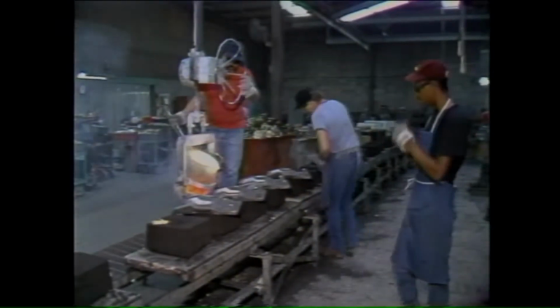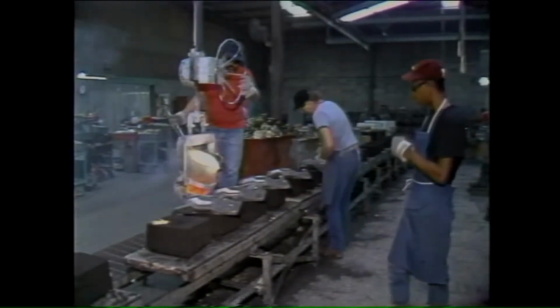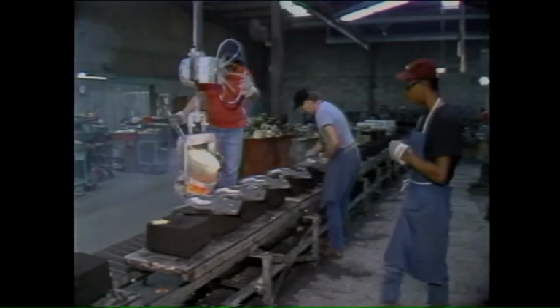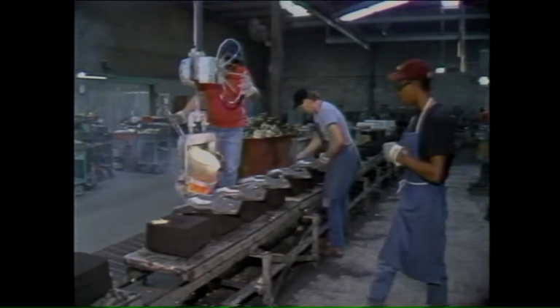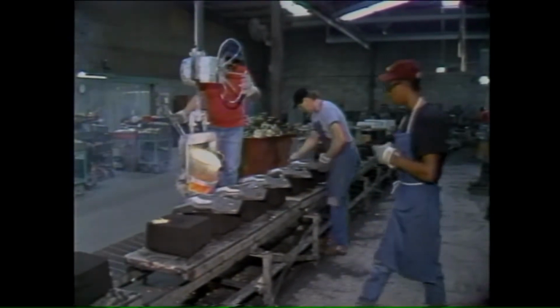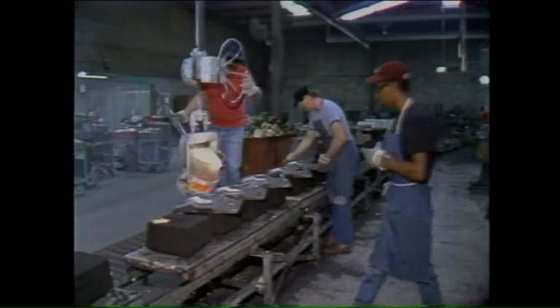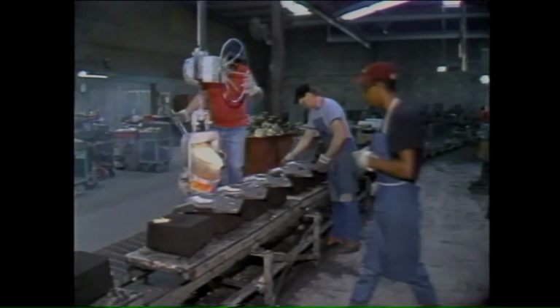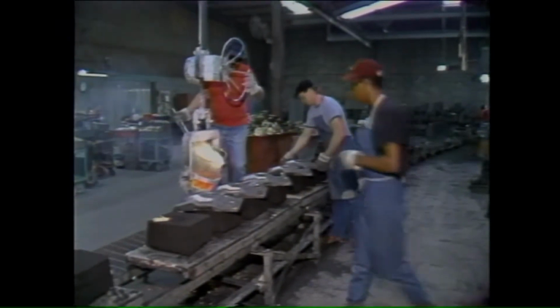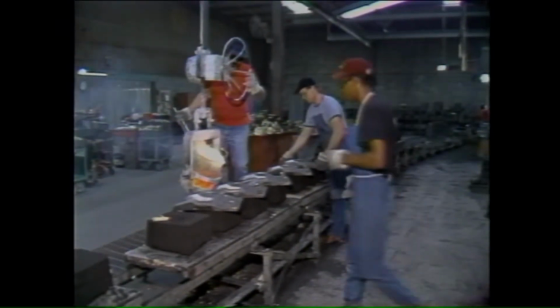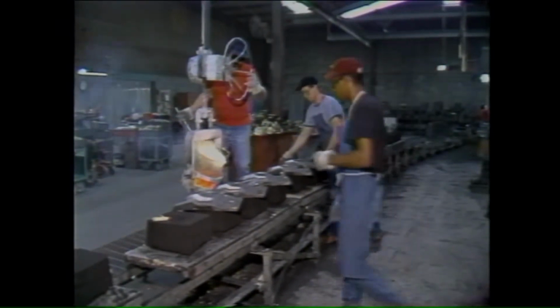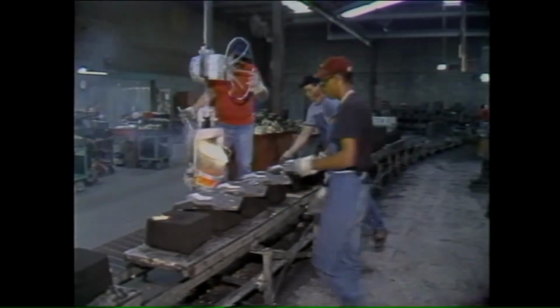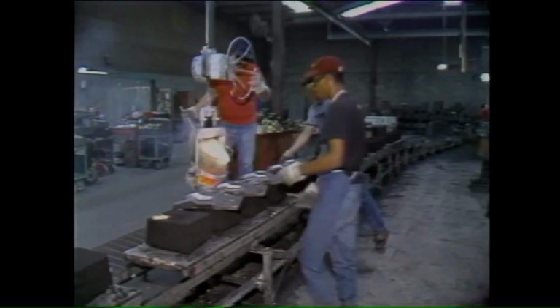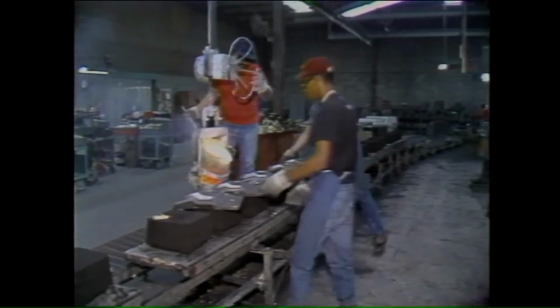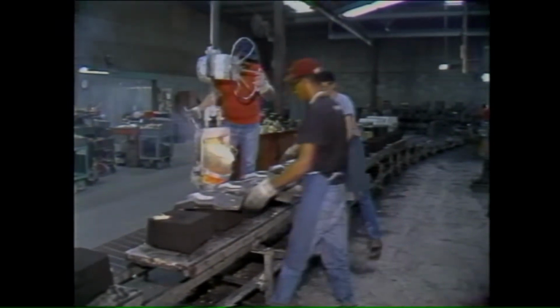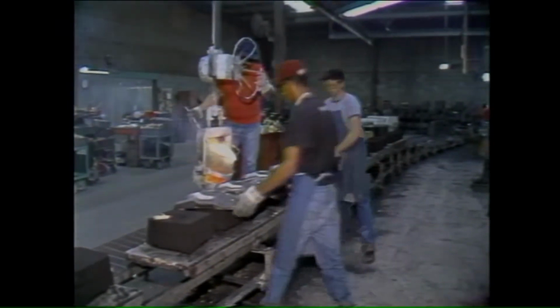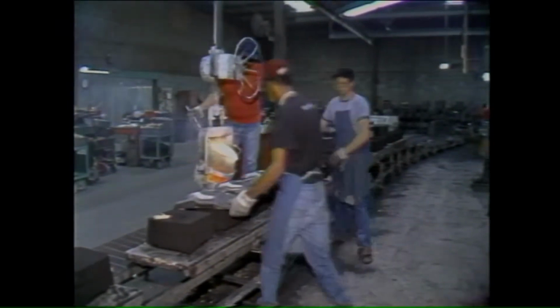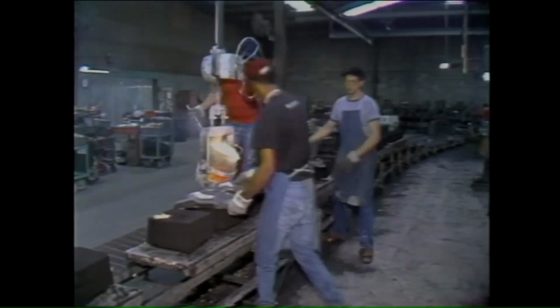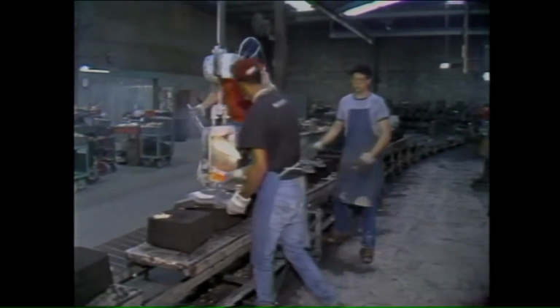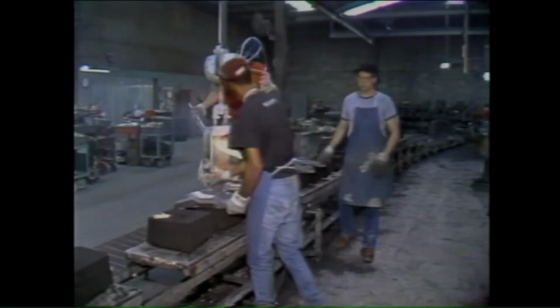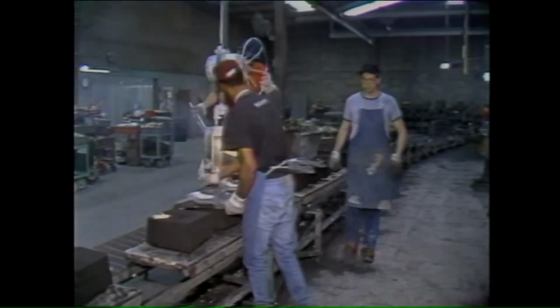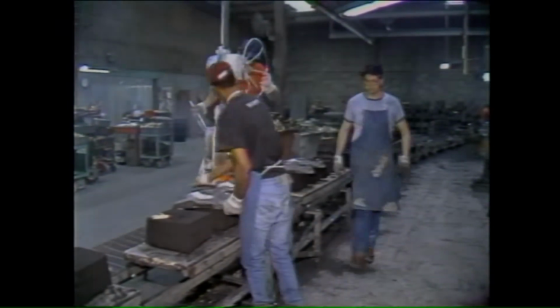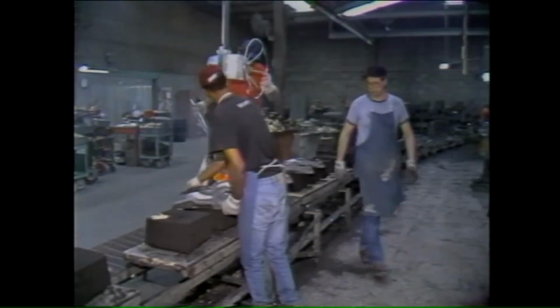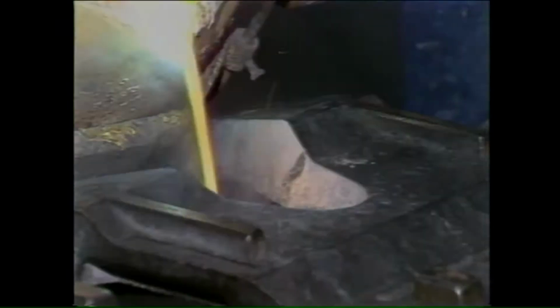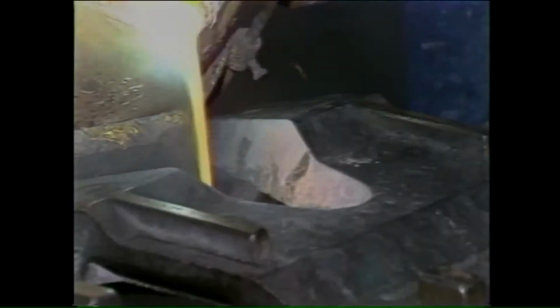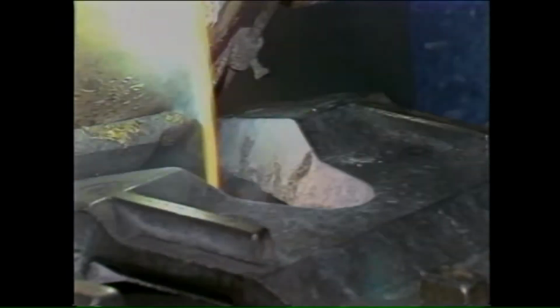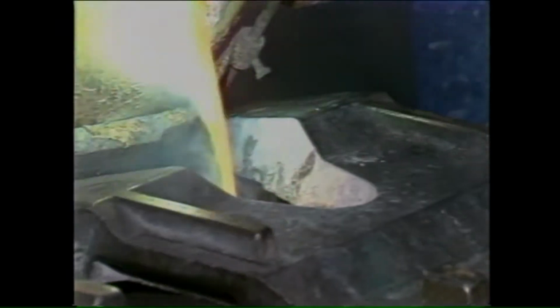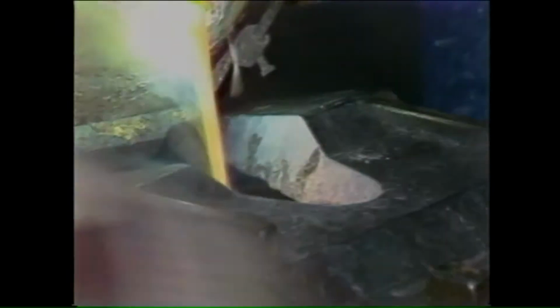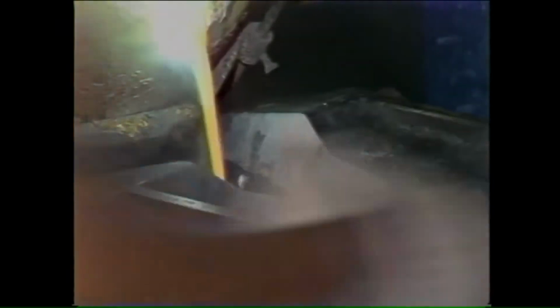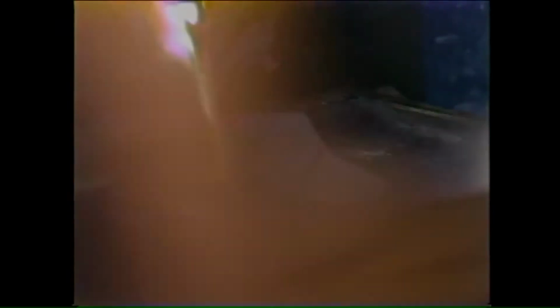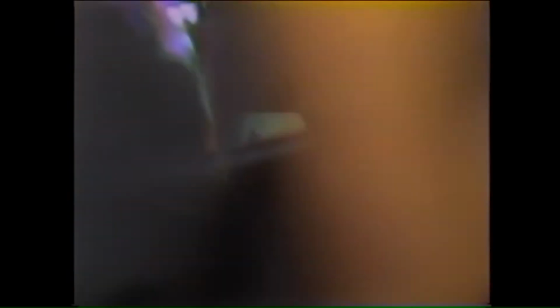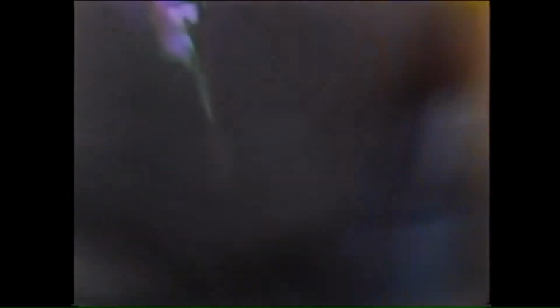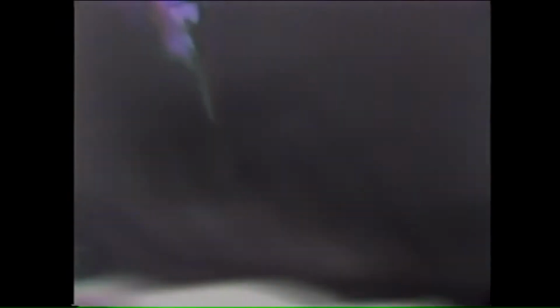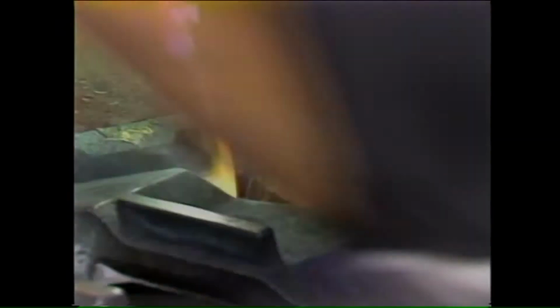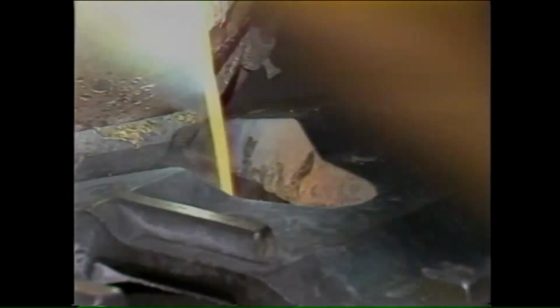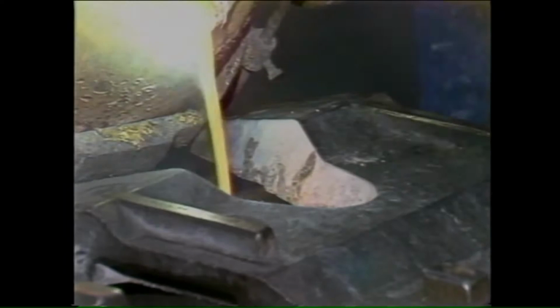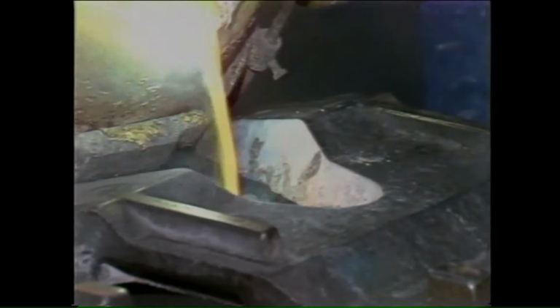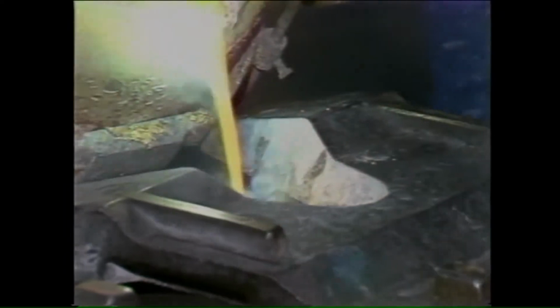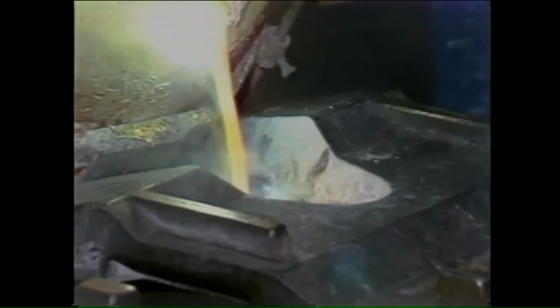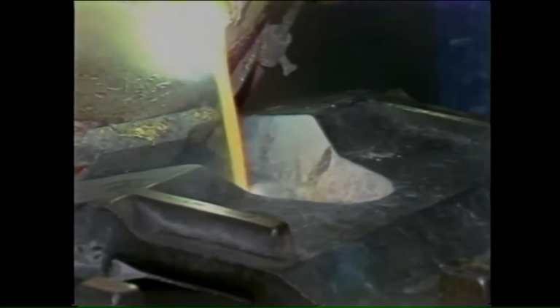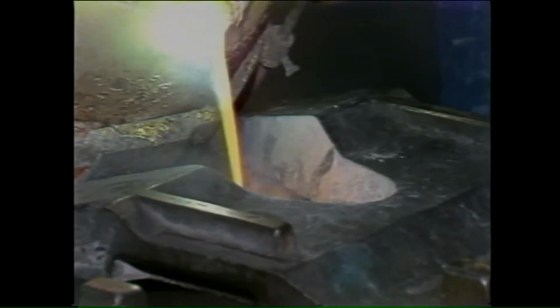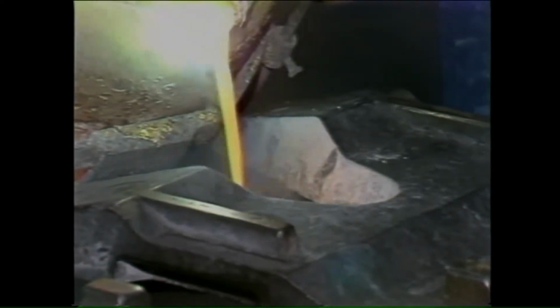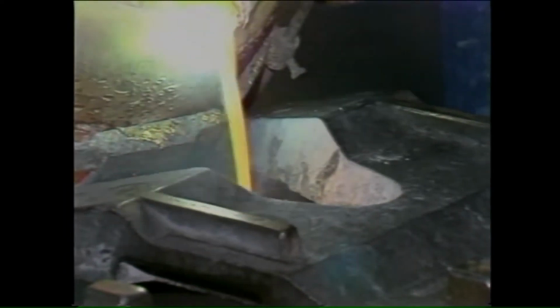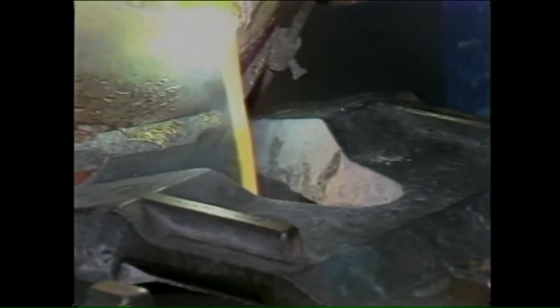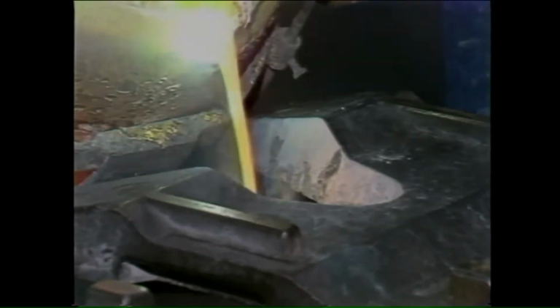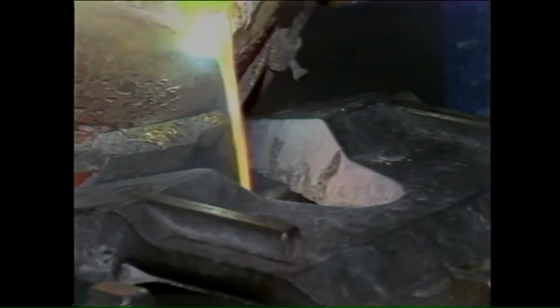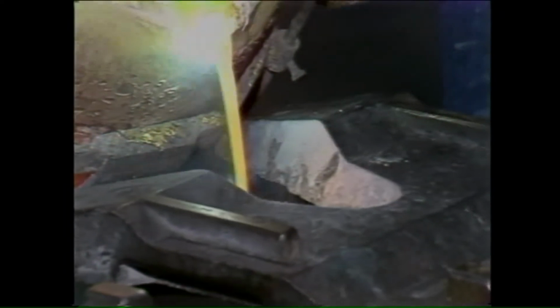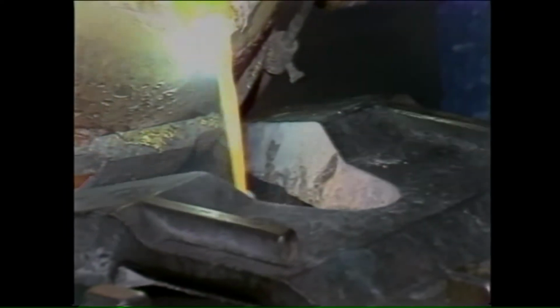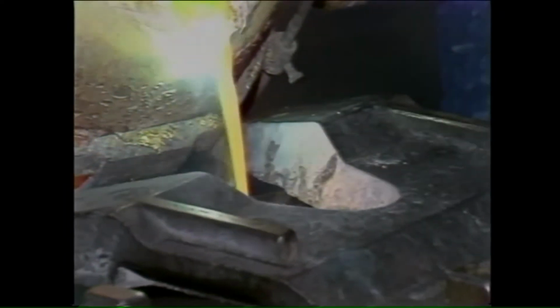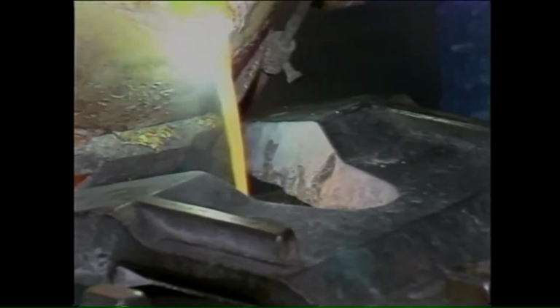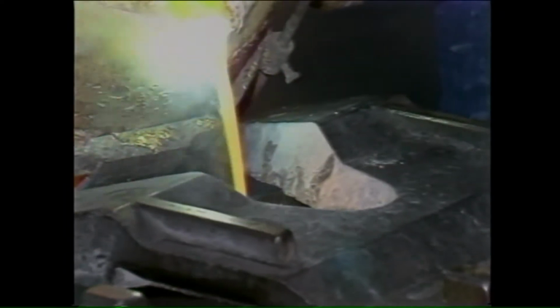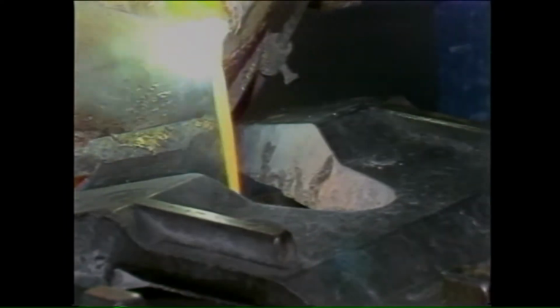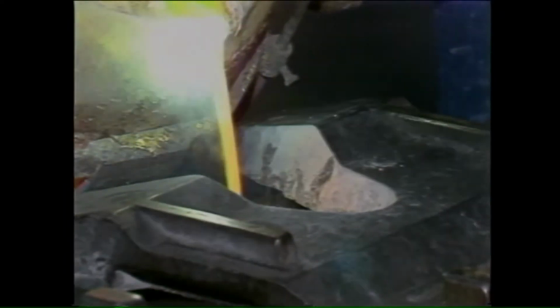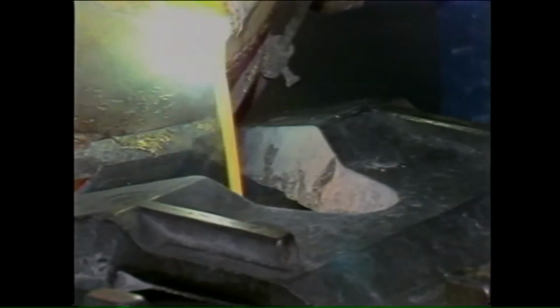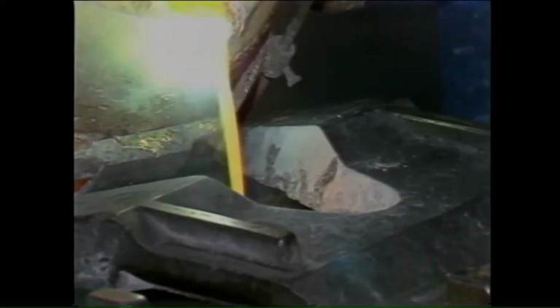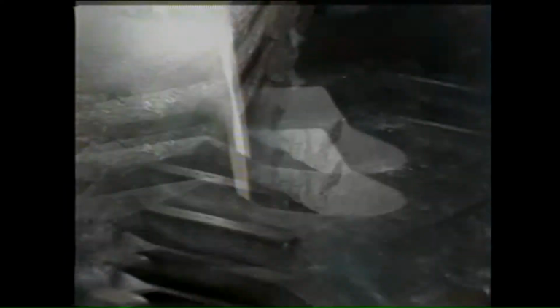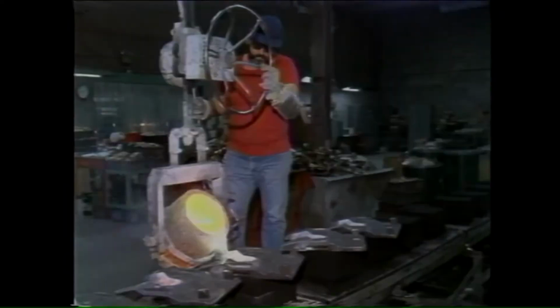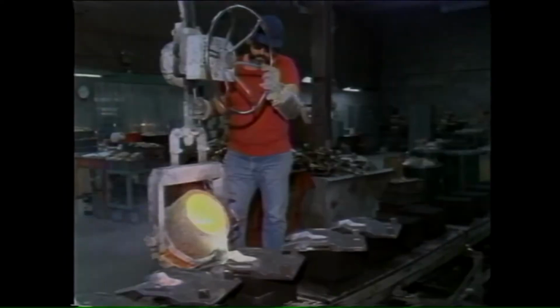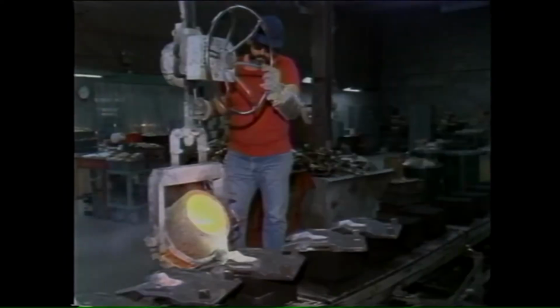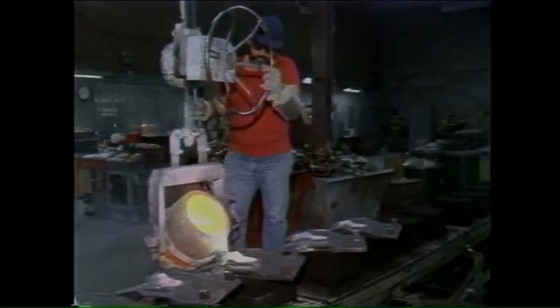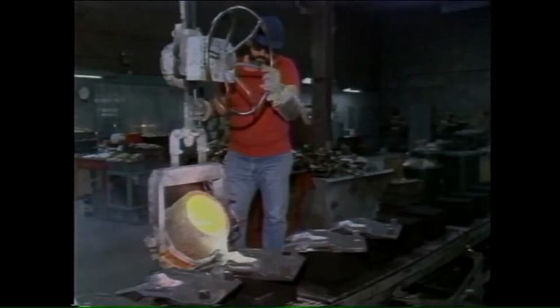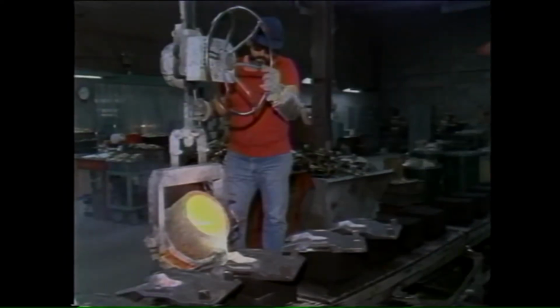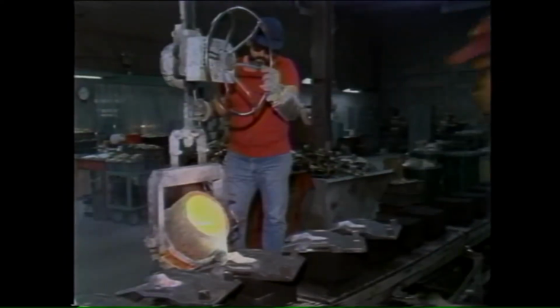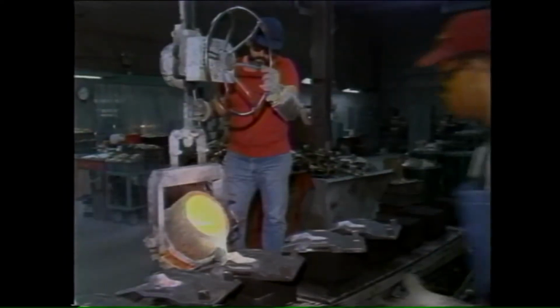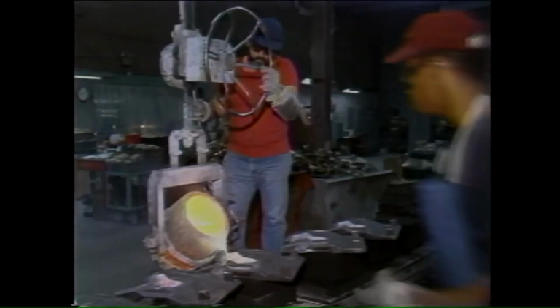Molten brass is poured into molds made of sand. The temperature of the metal is better than 2,000 degrees.